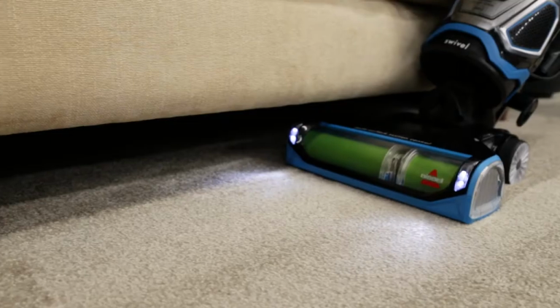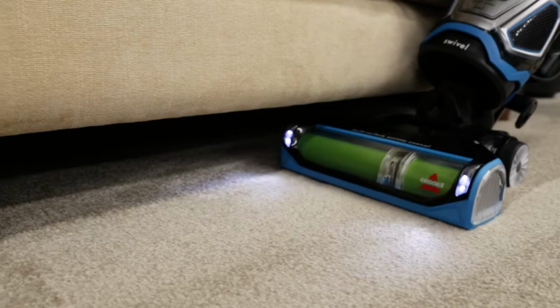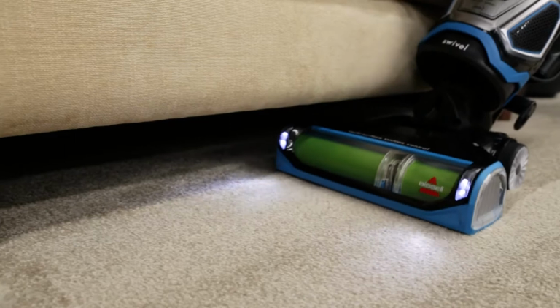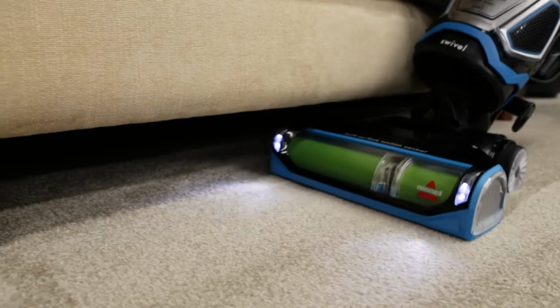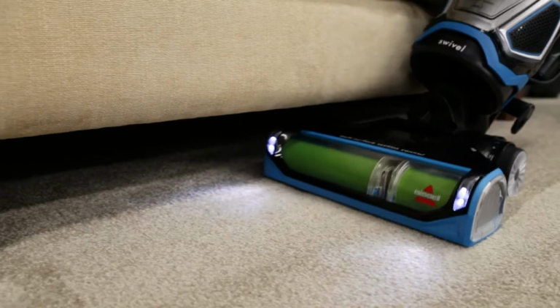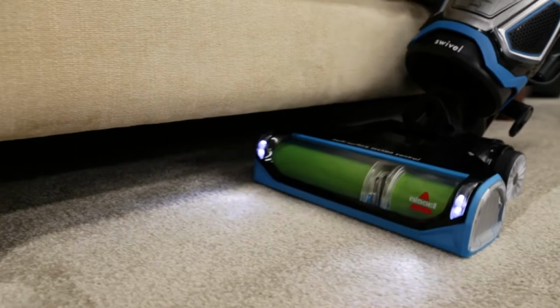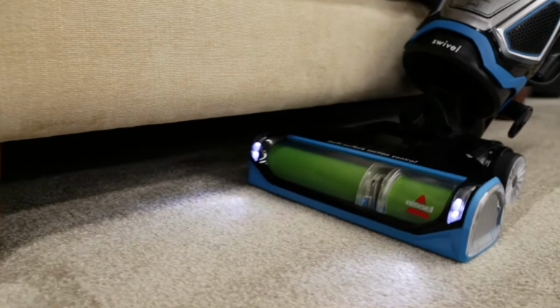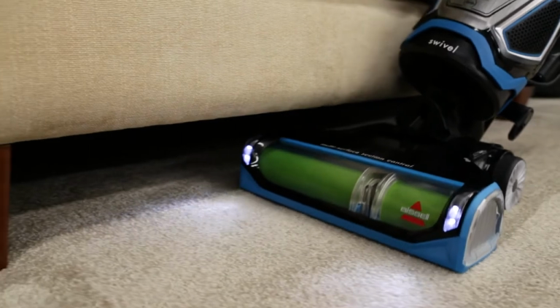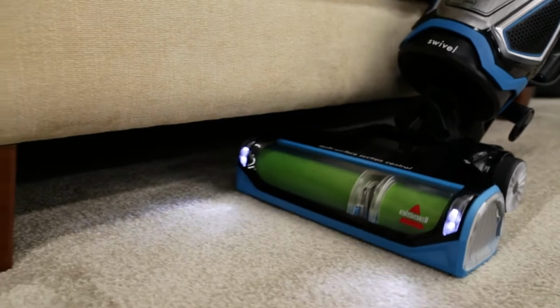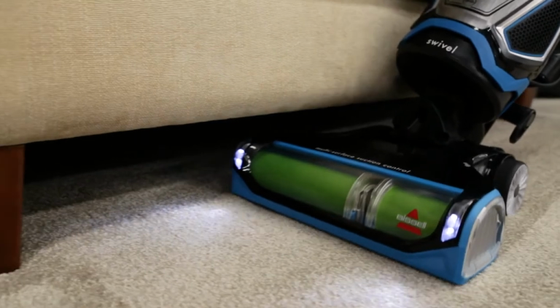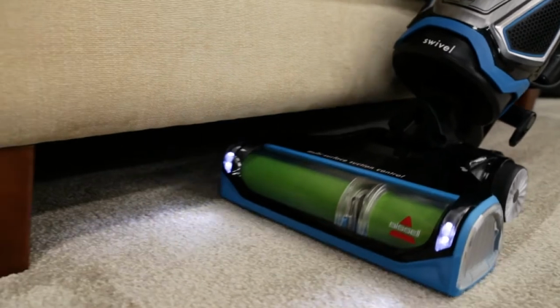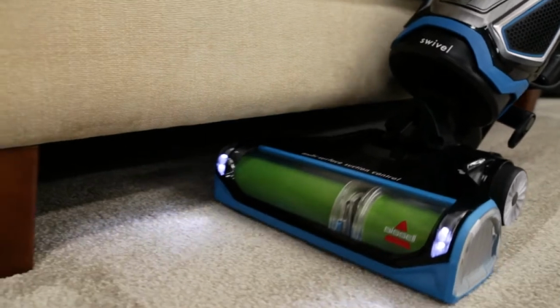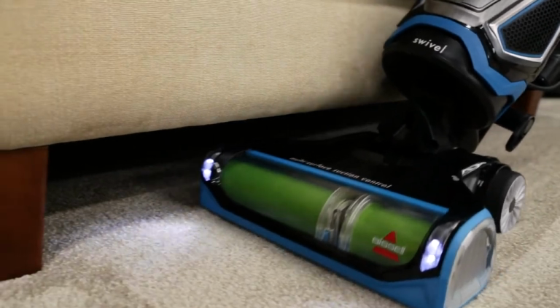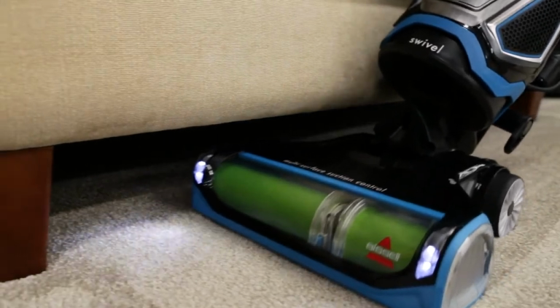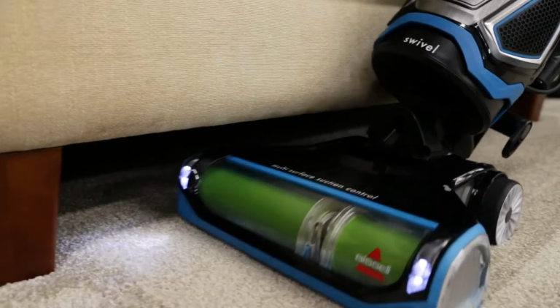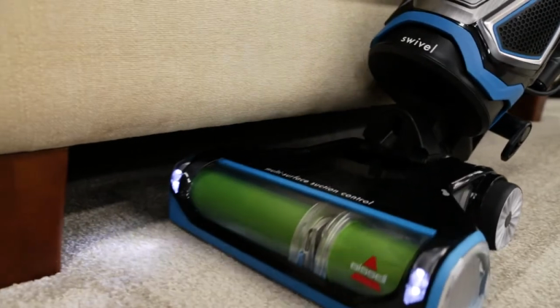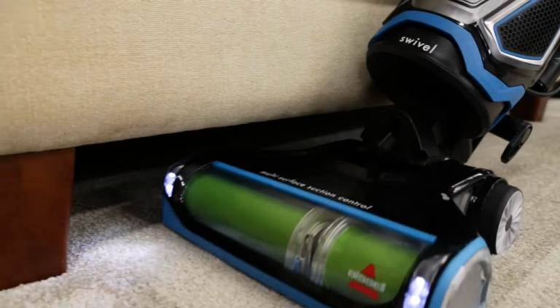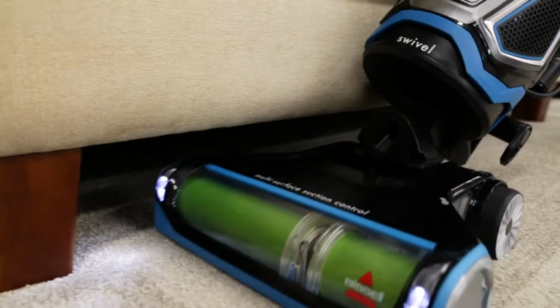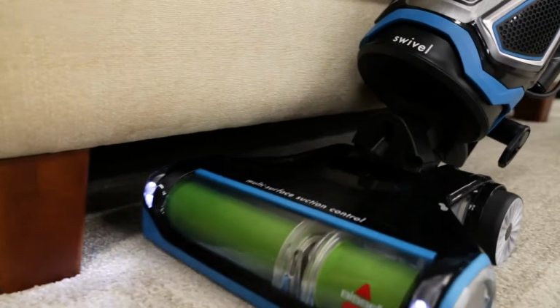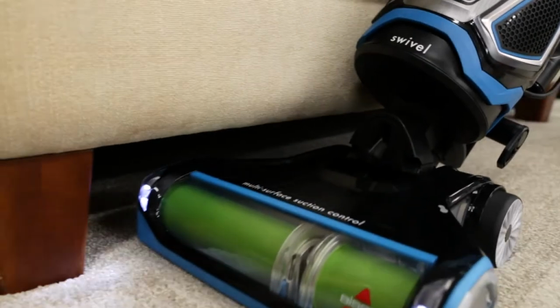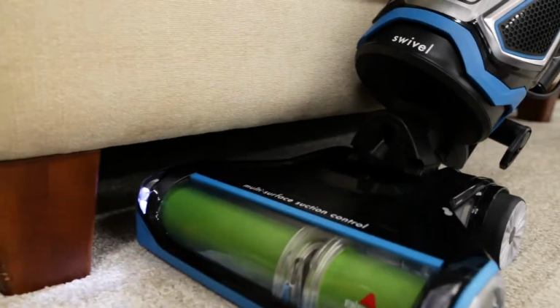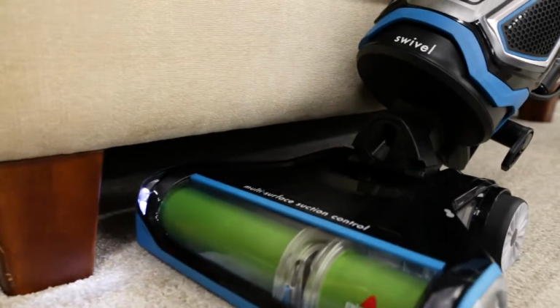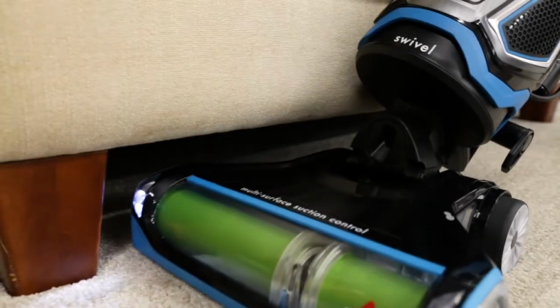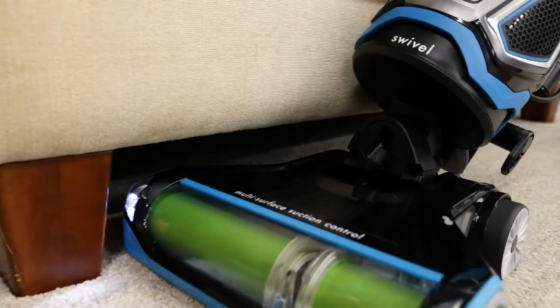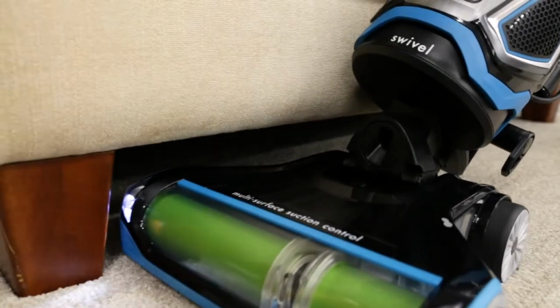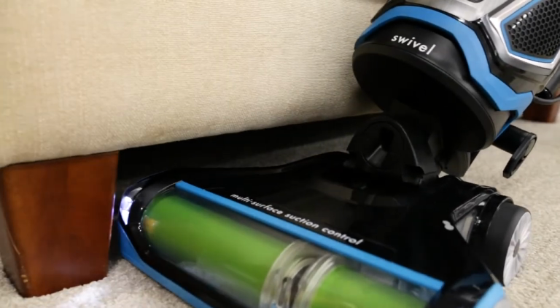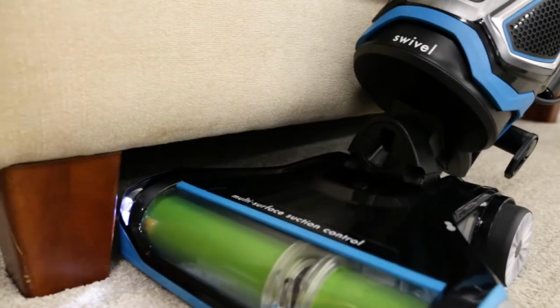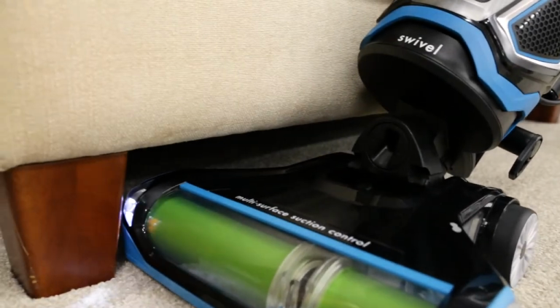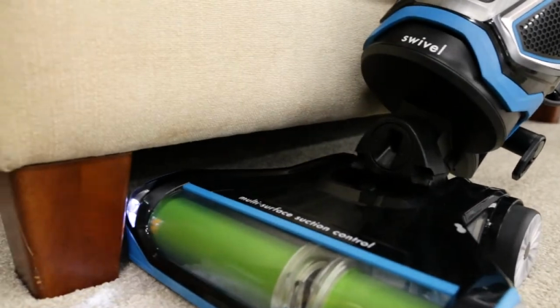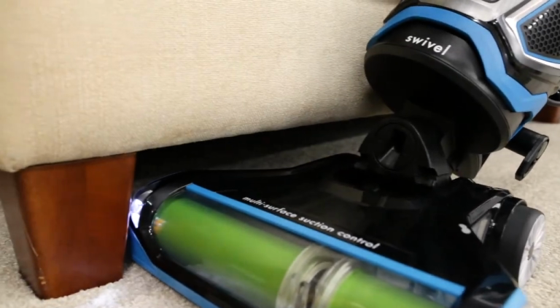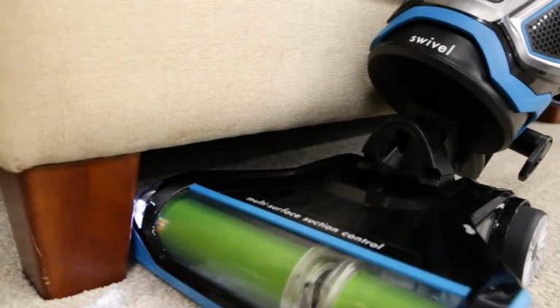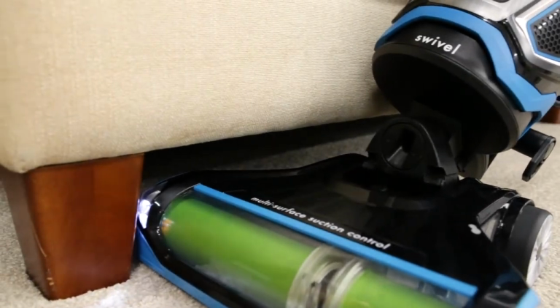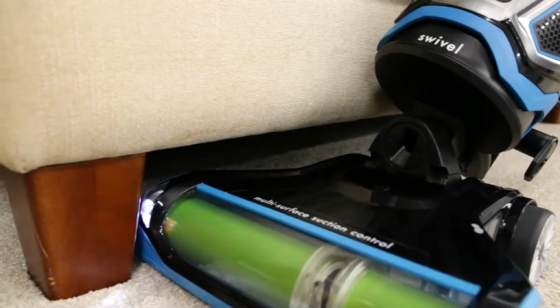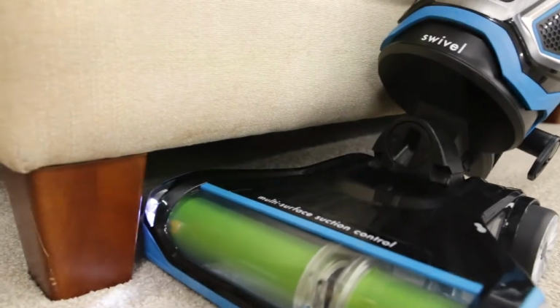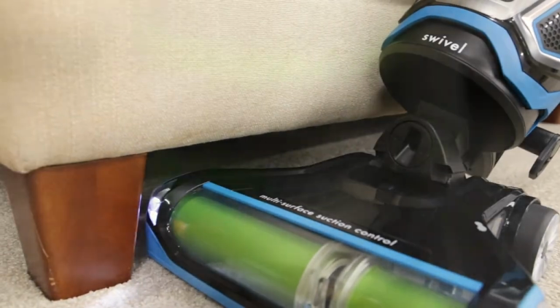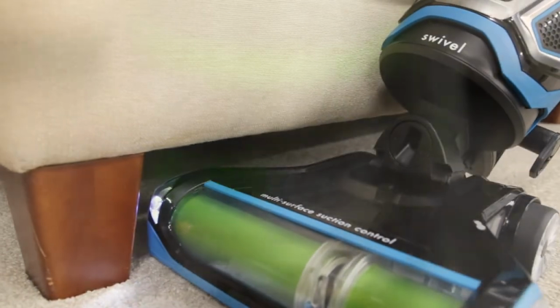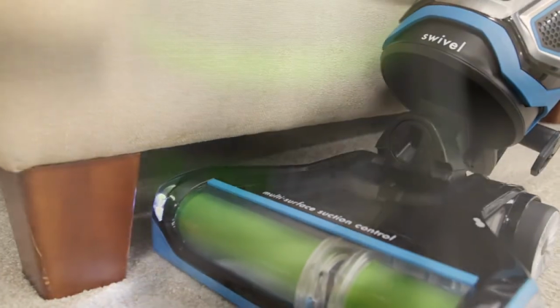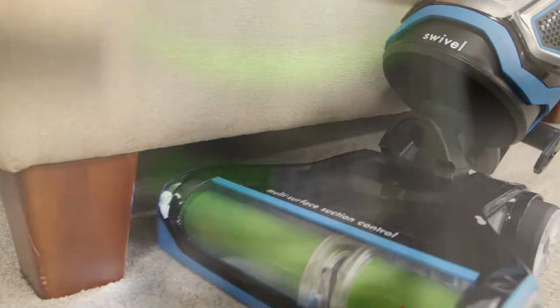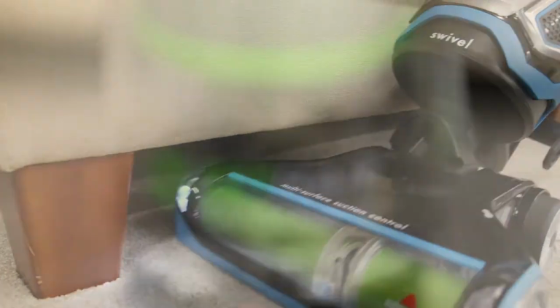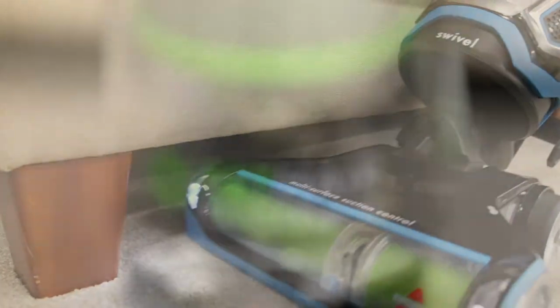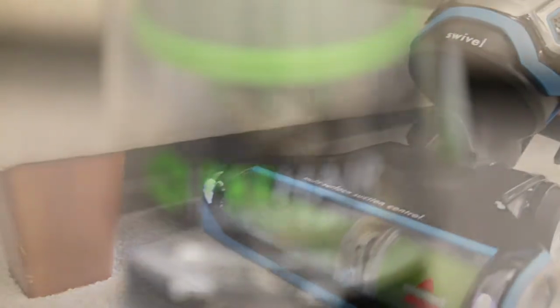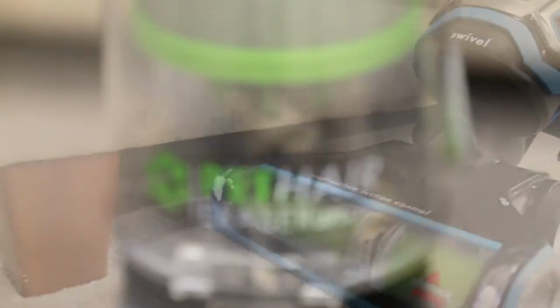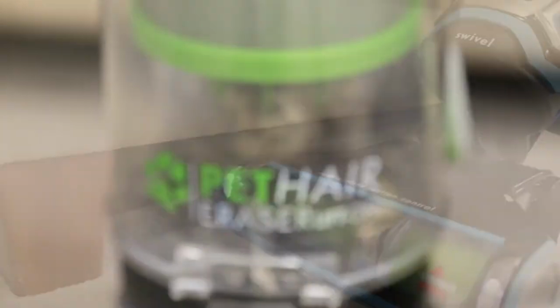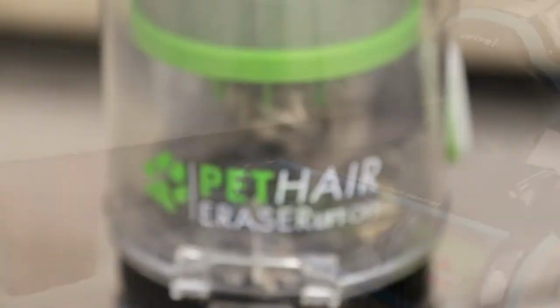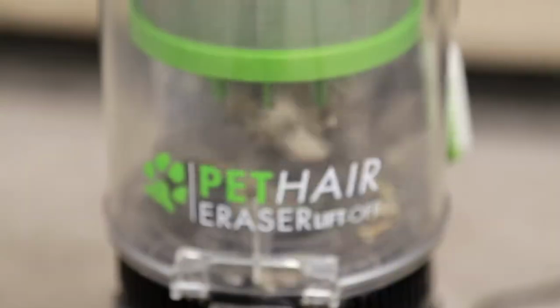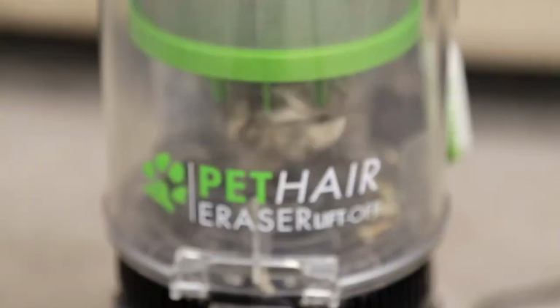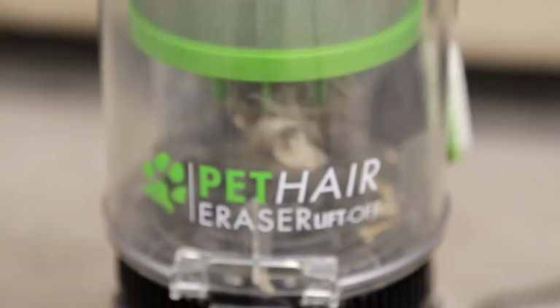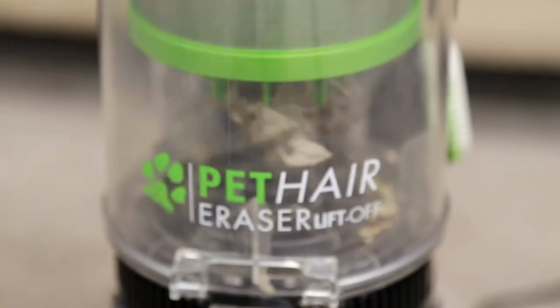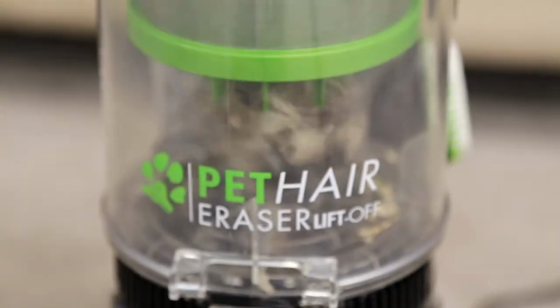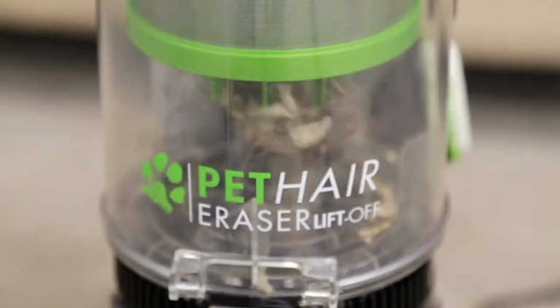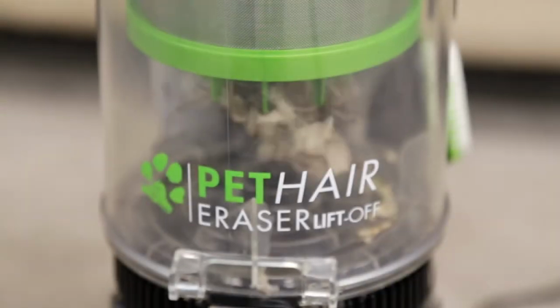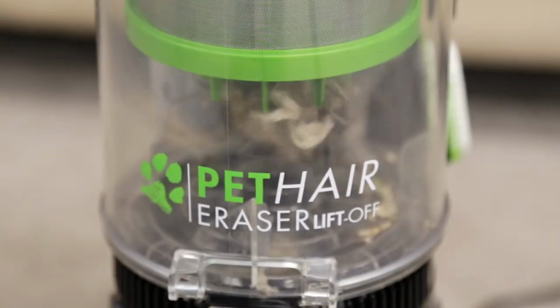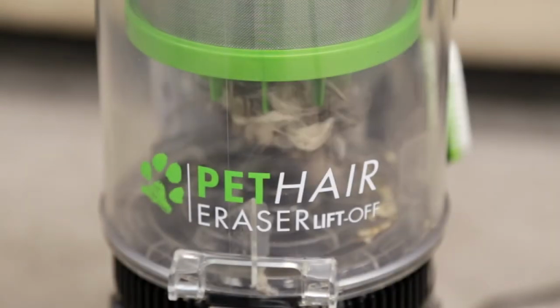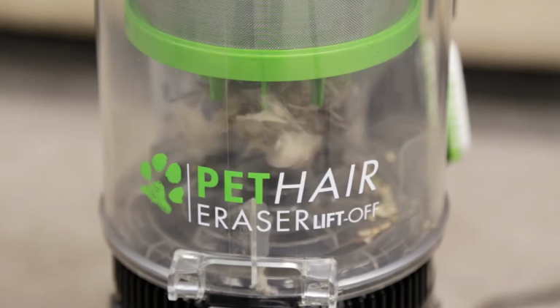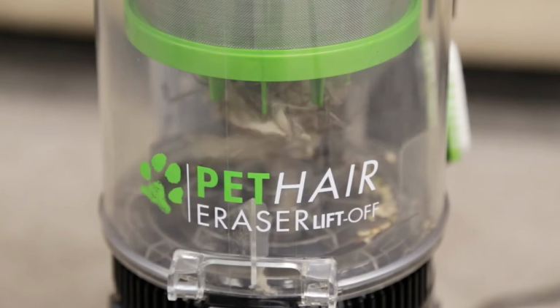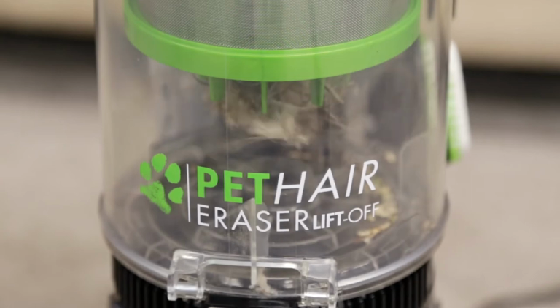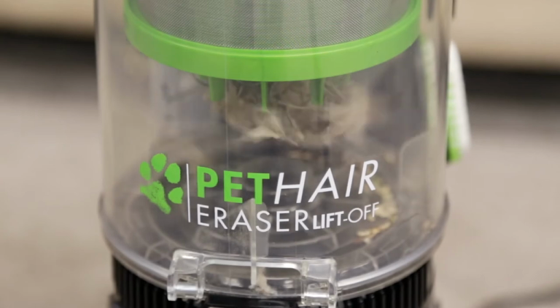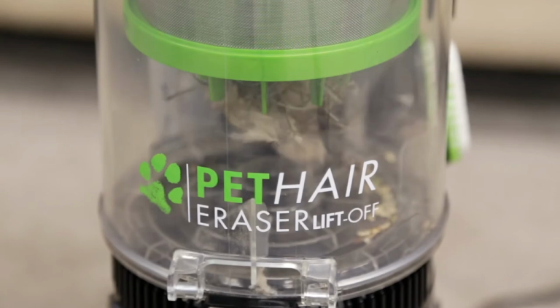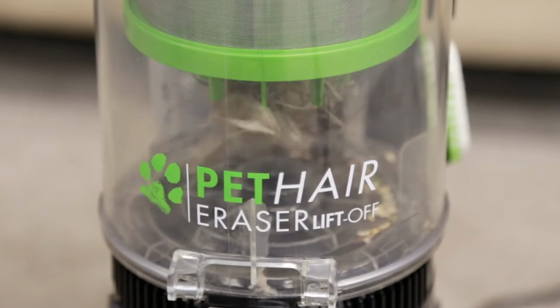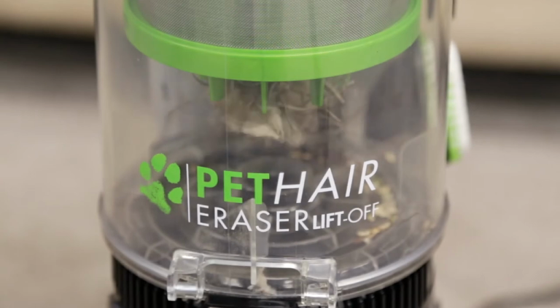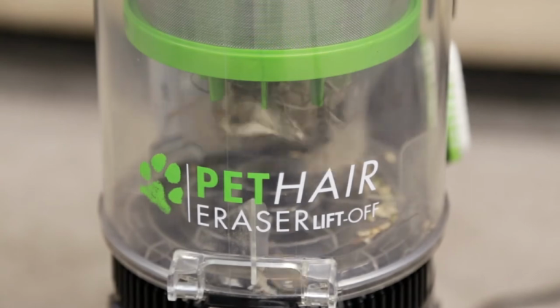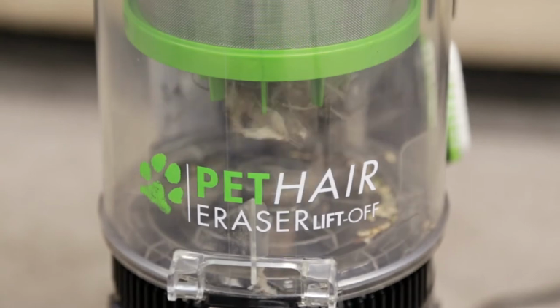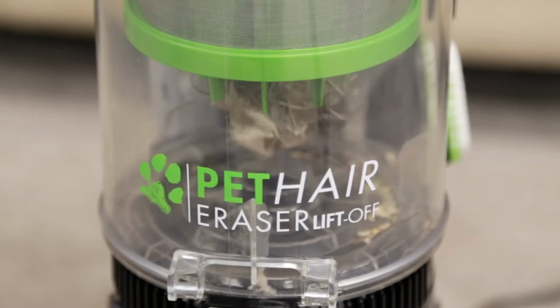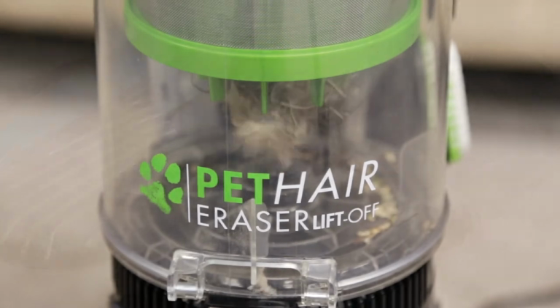Eventually, the tank on your Pet Hair Eraser Liftoff will become full. When it's time to empty, follow these easy steps.